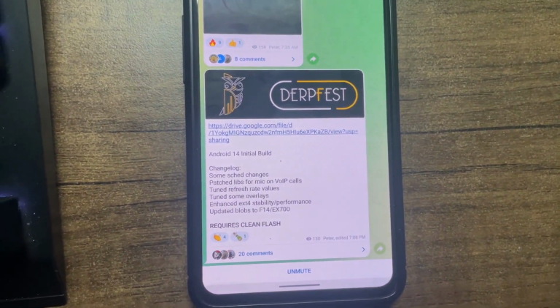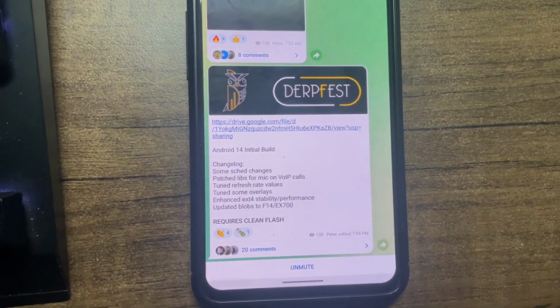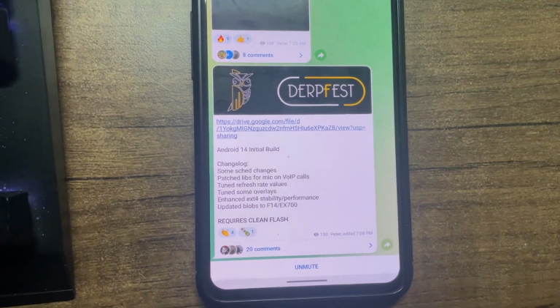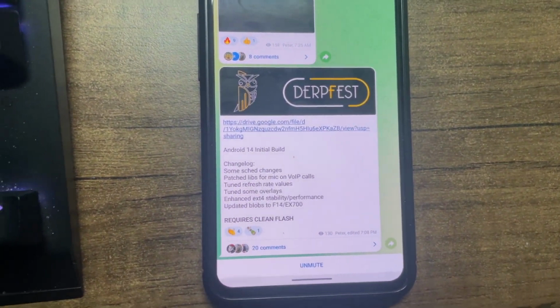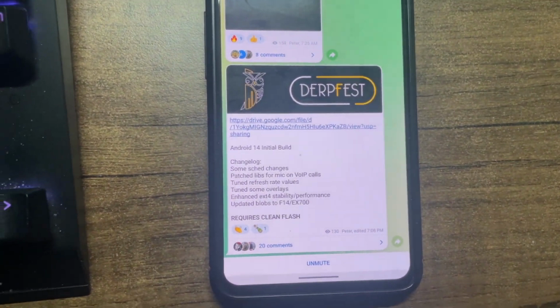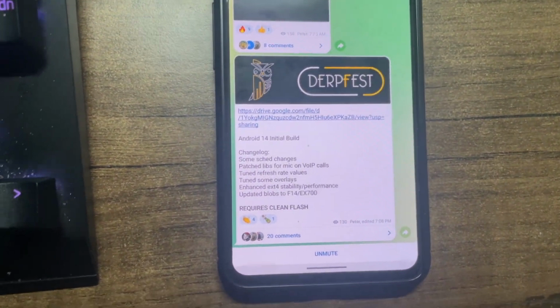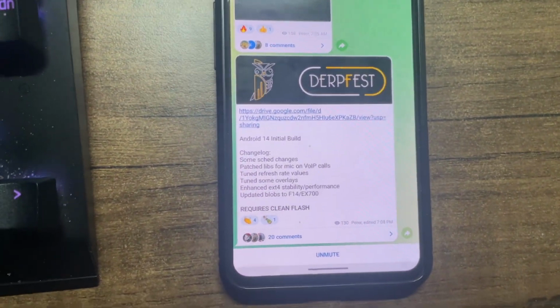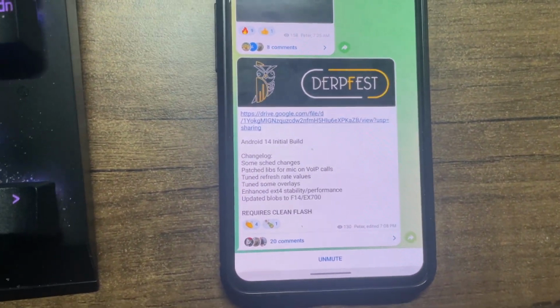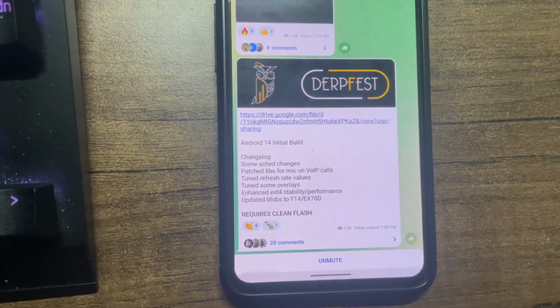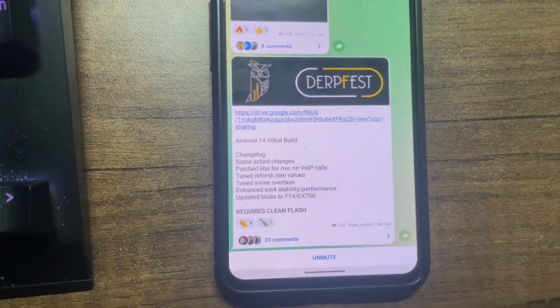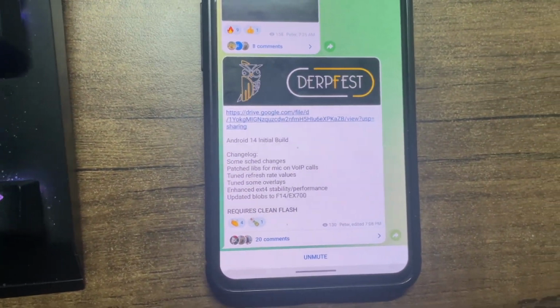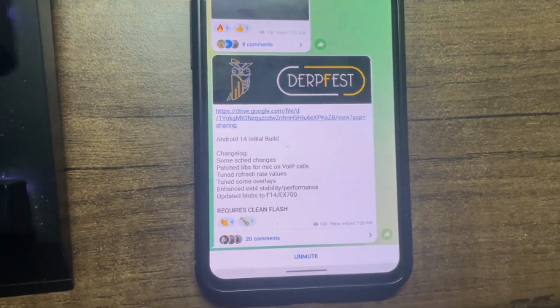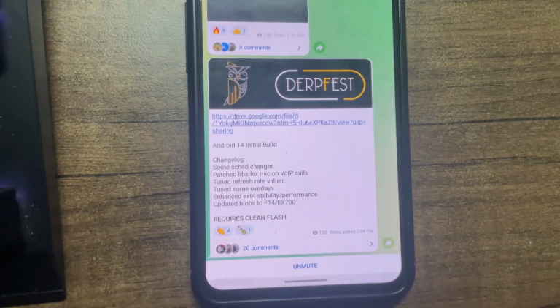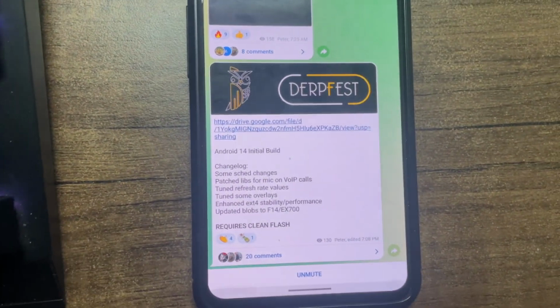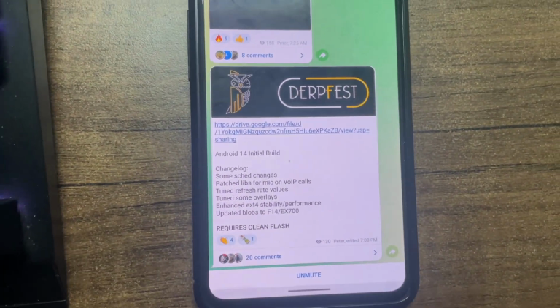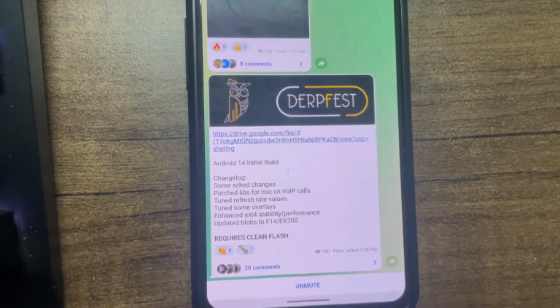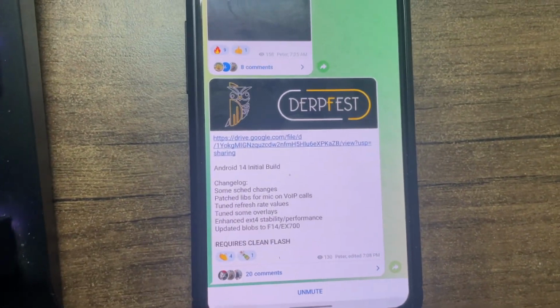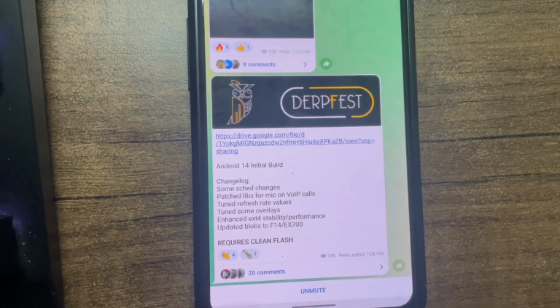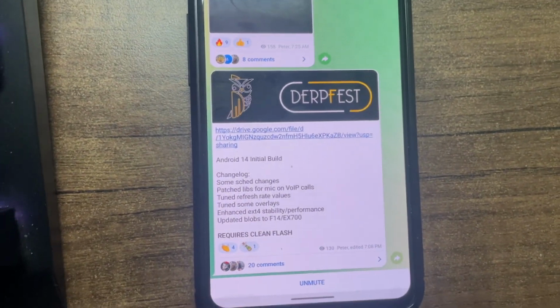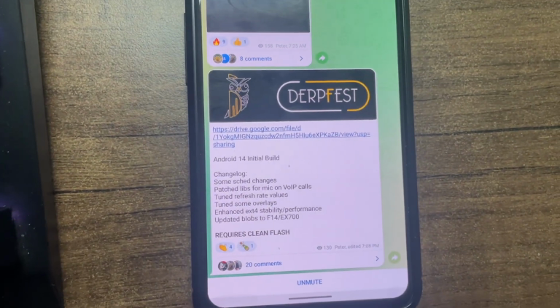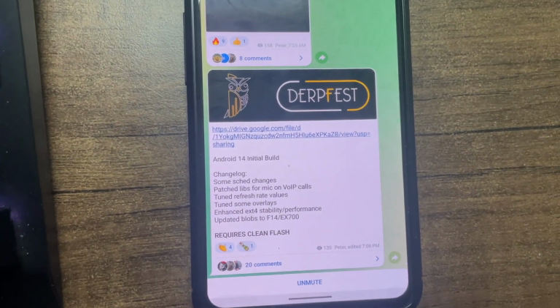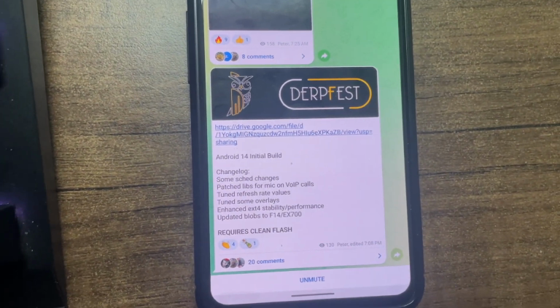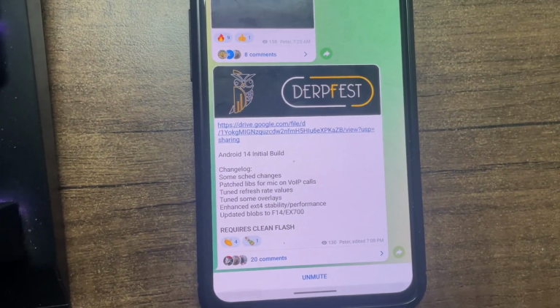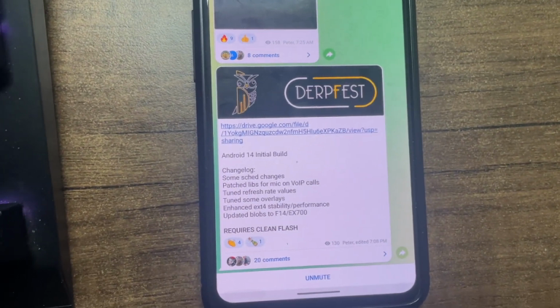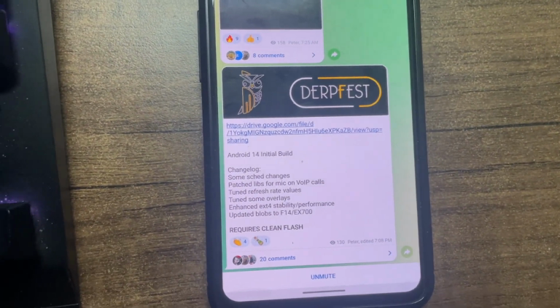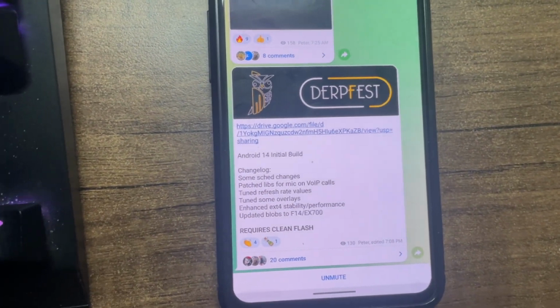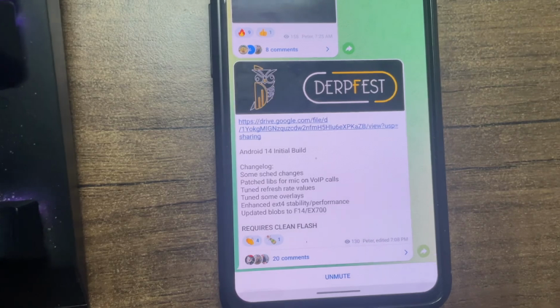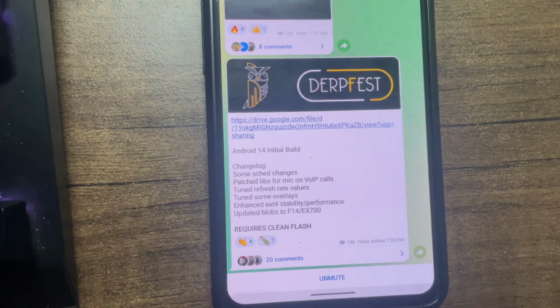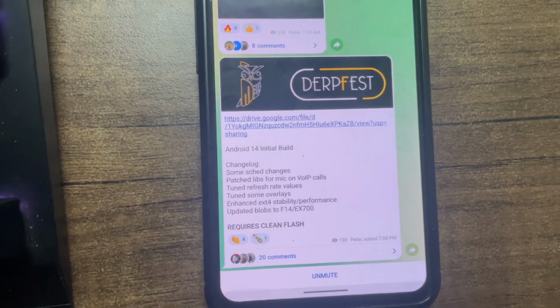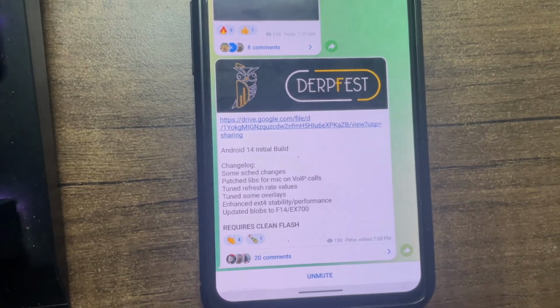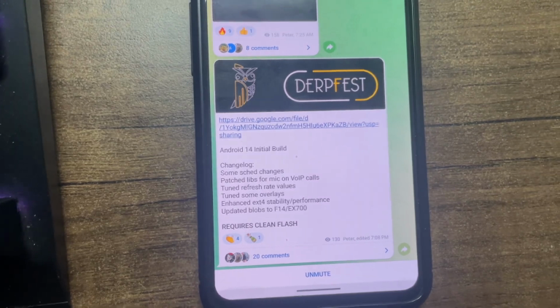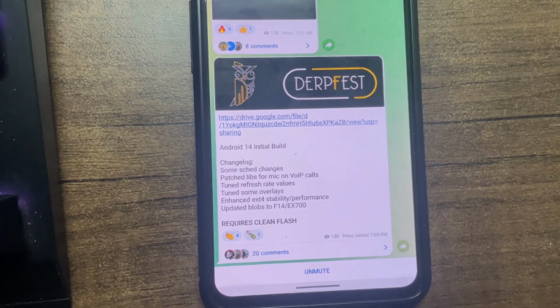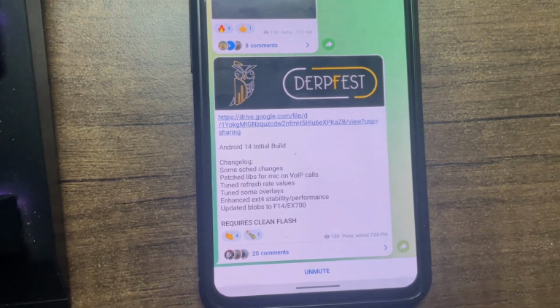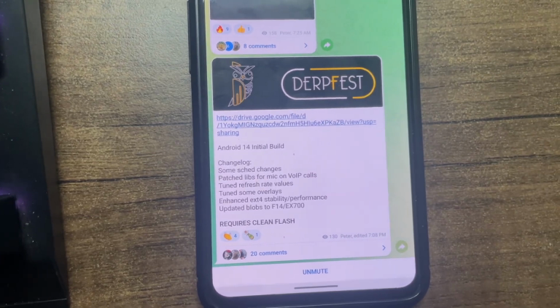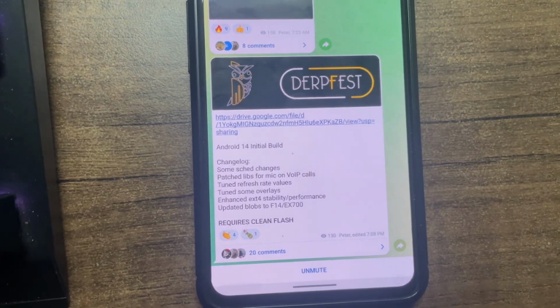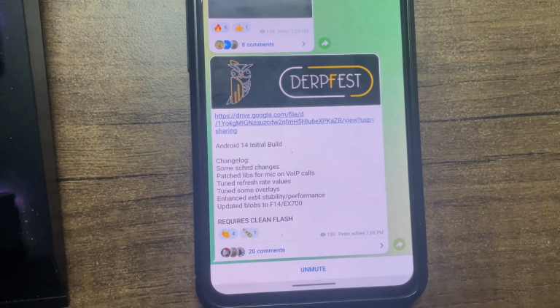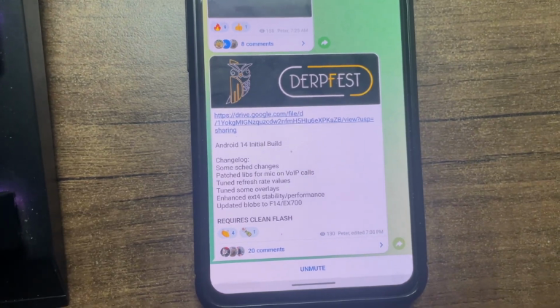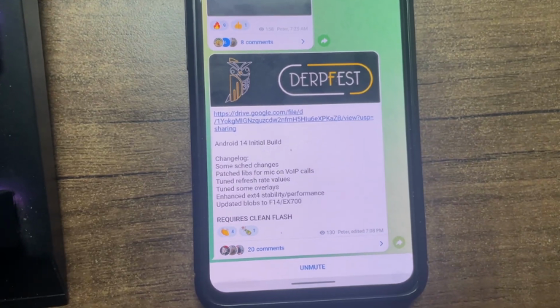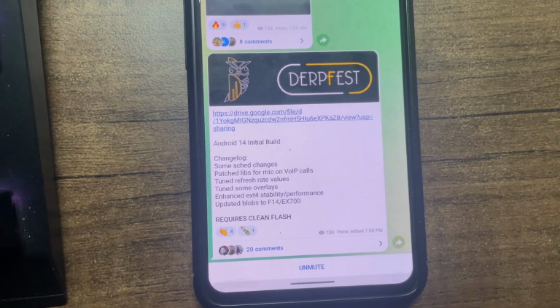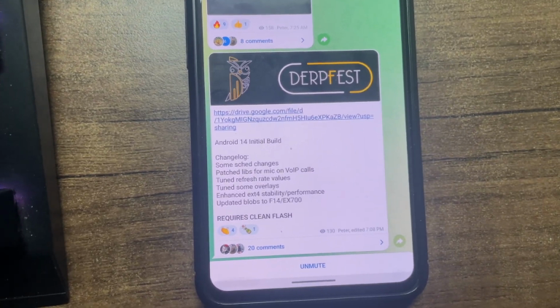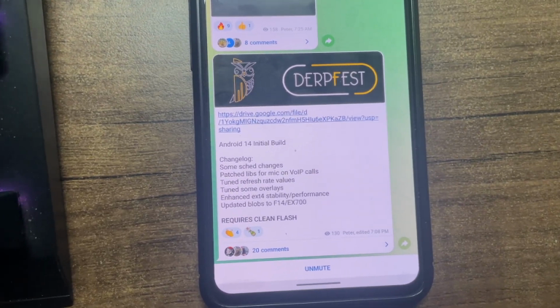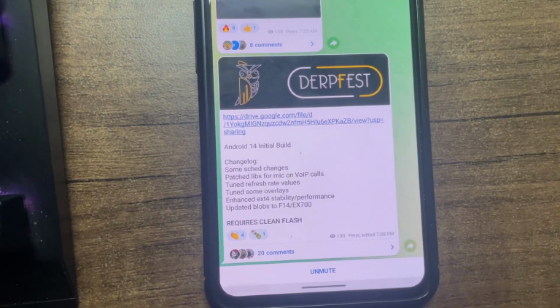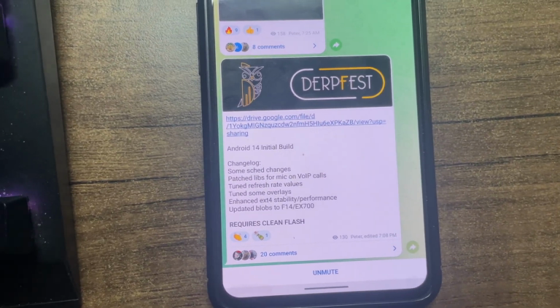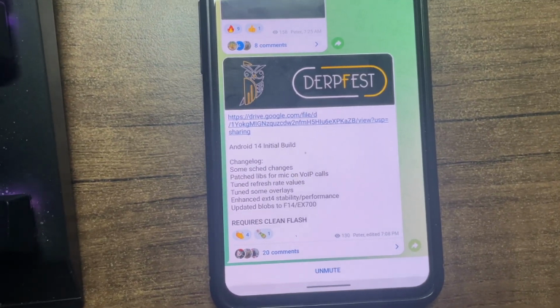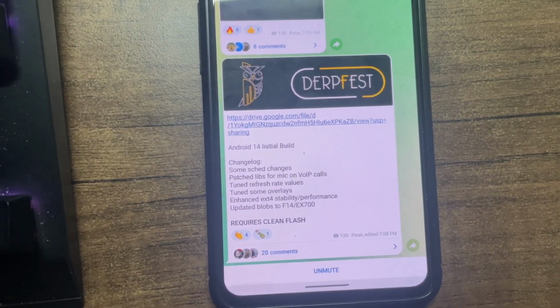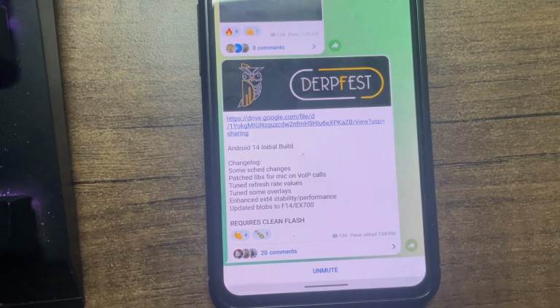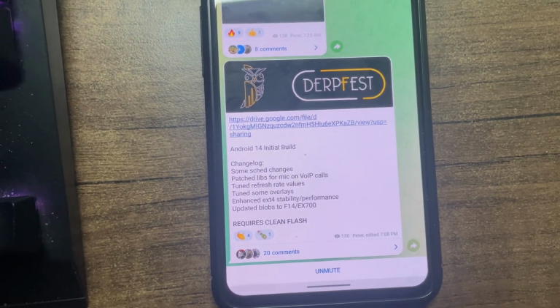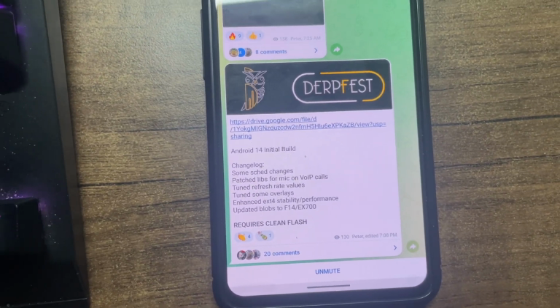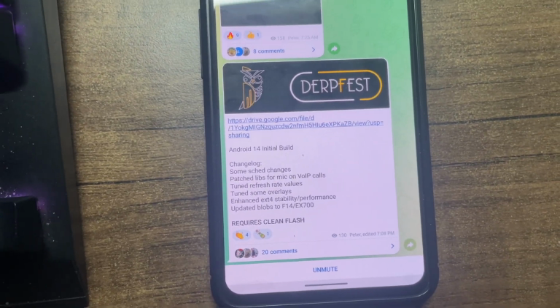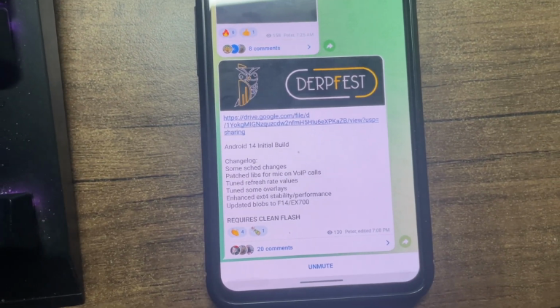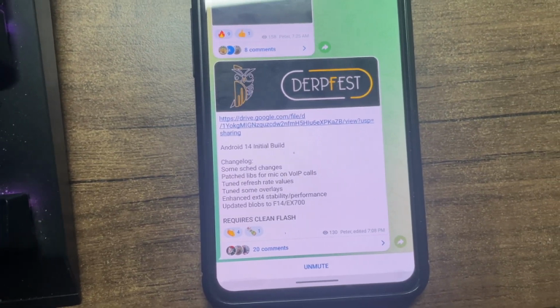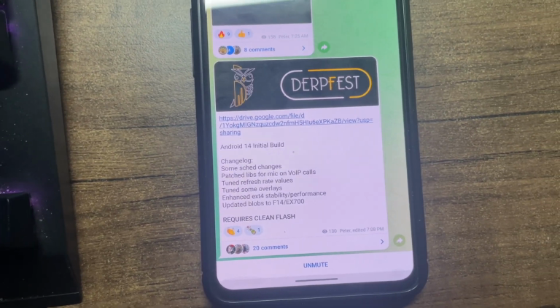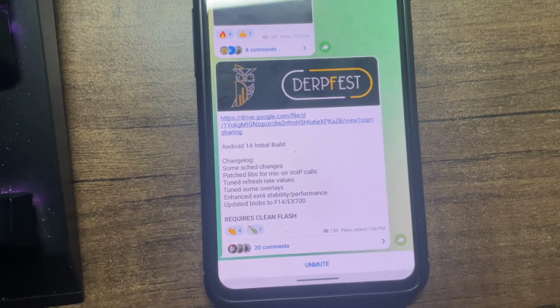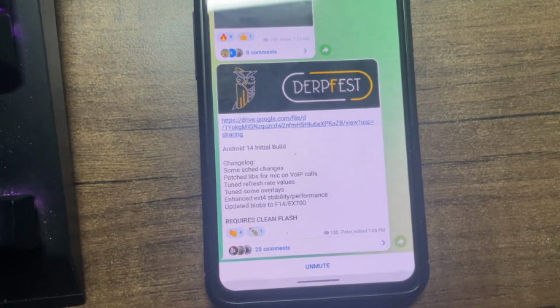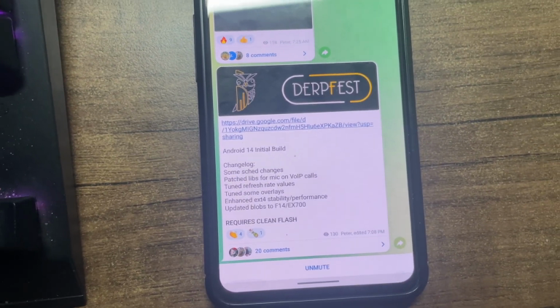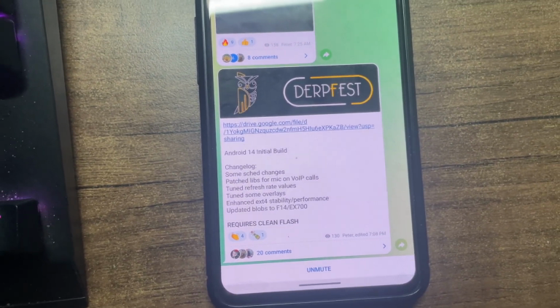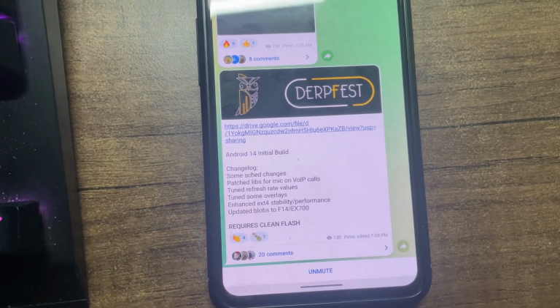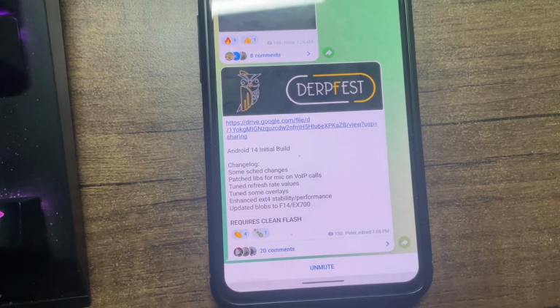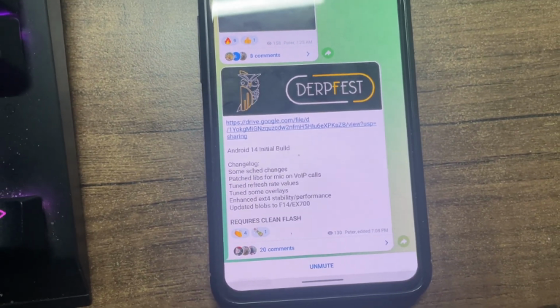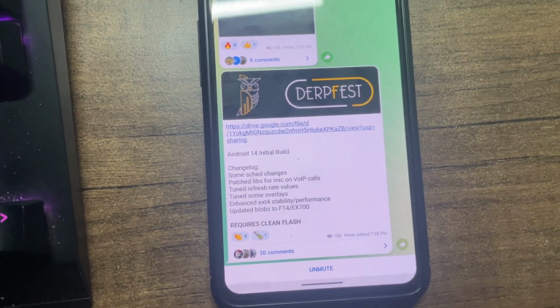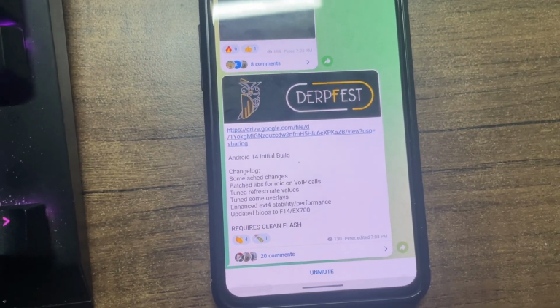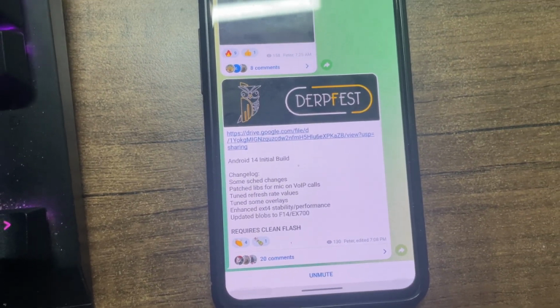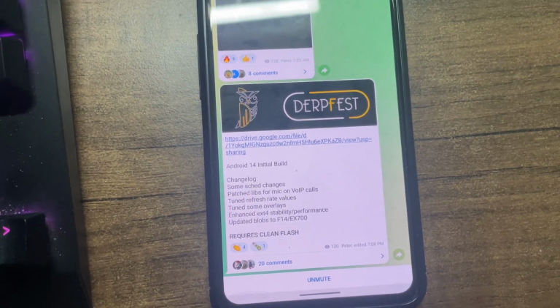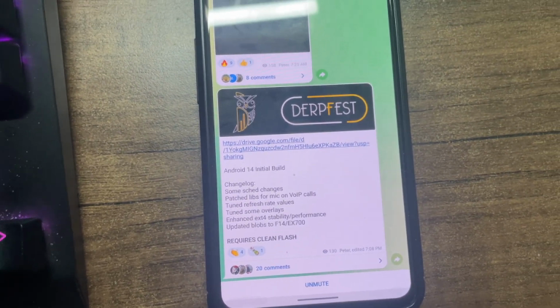So how to flash: like the way you need A14 TWRP recovery, flash zero-format data, and reboot. We'll be doing that.